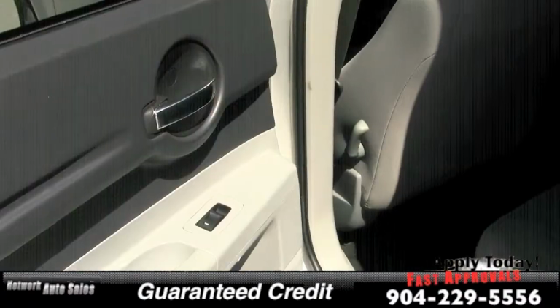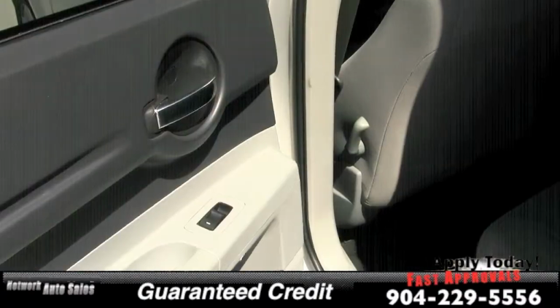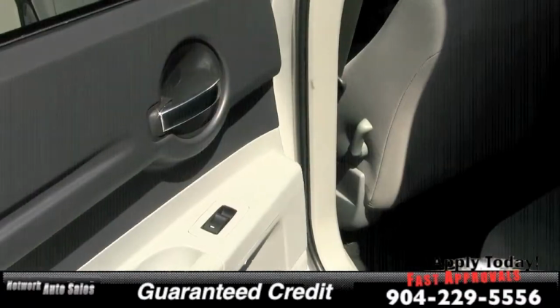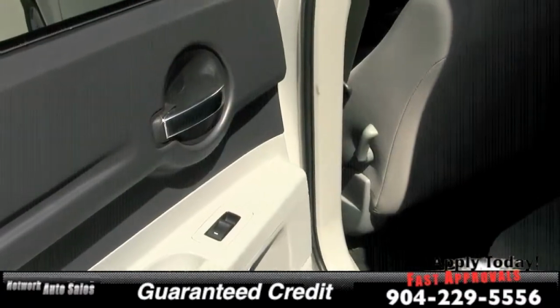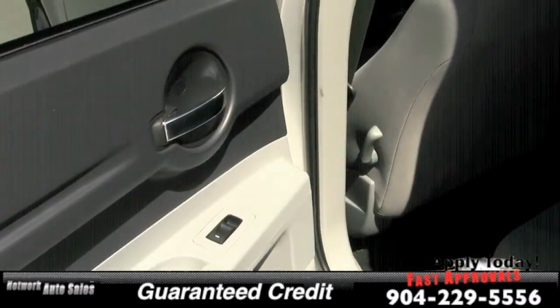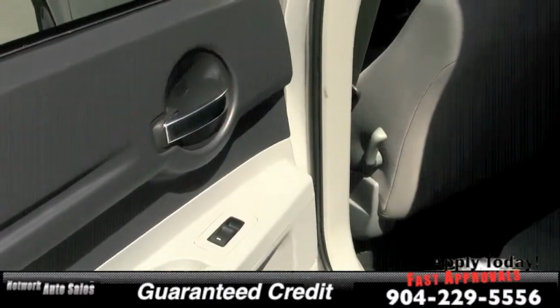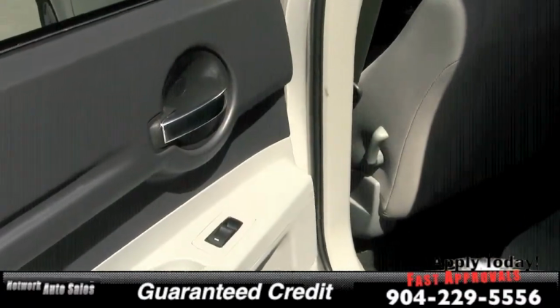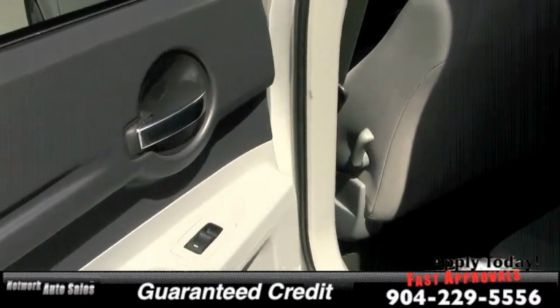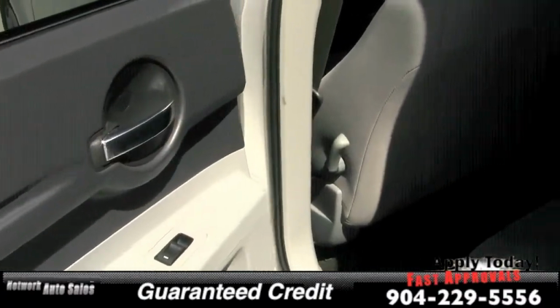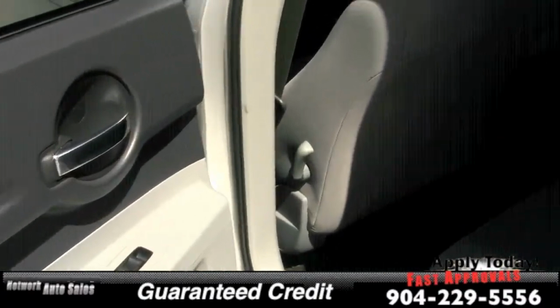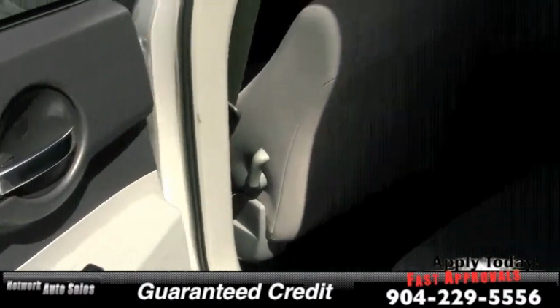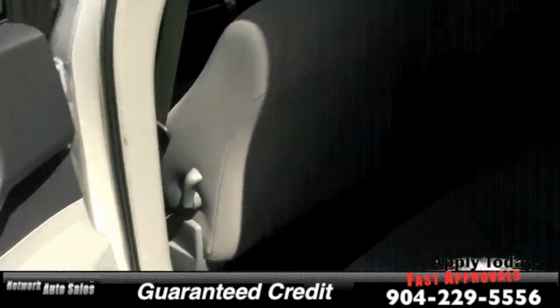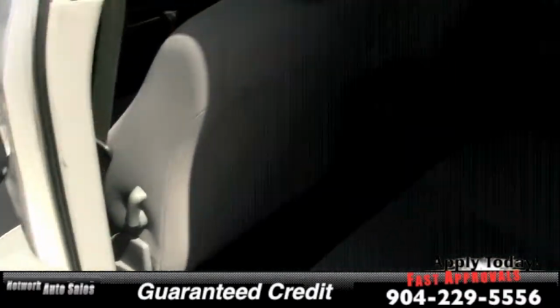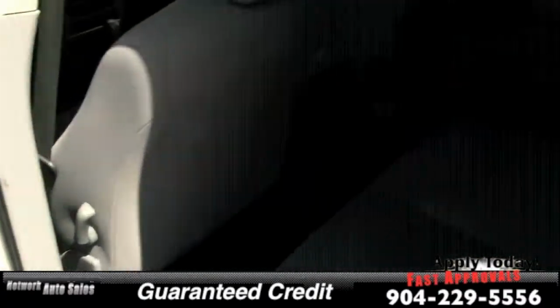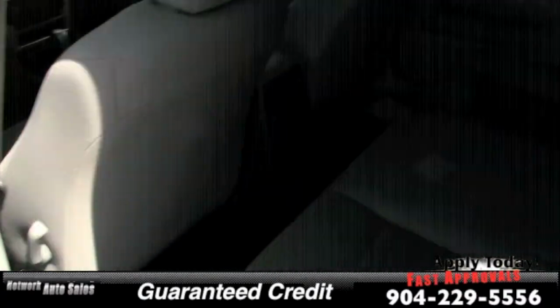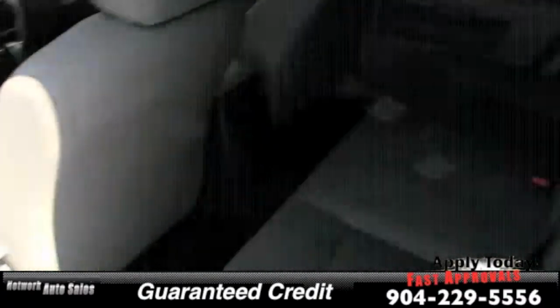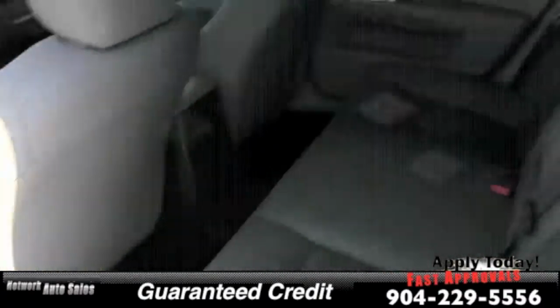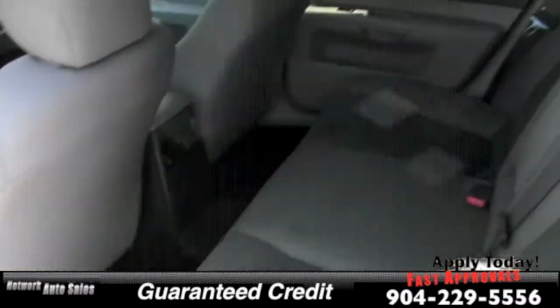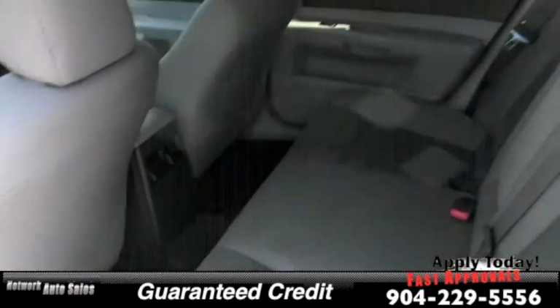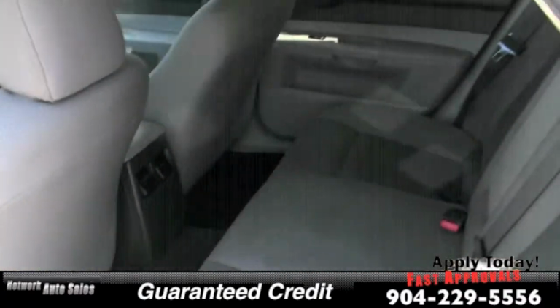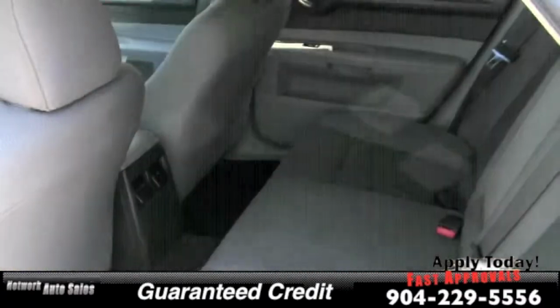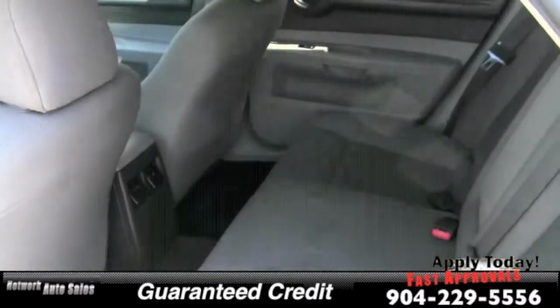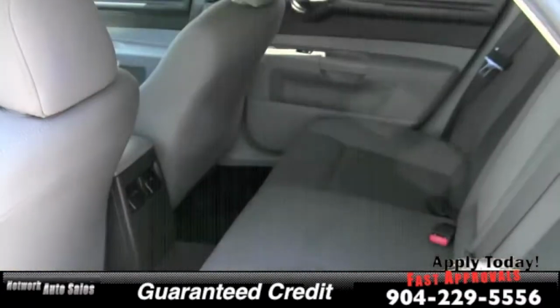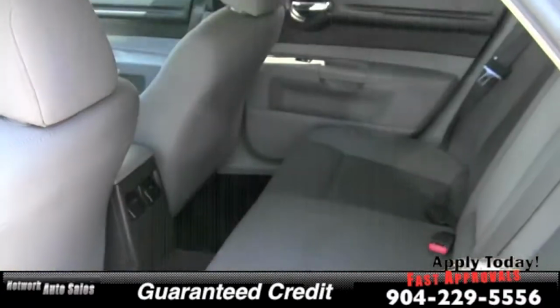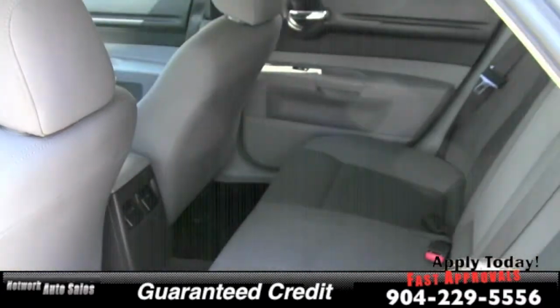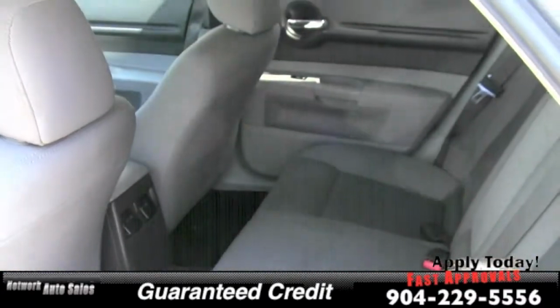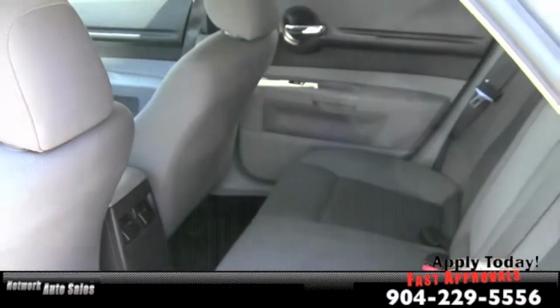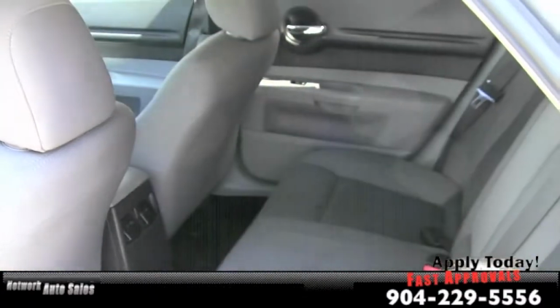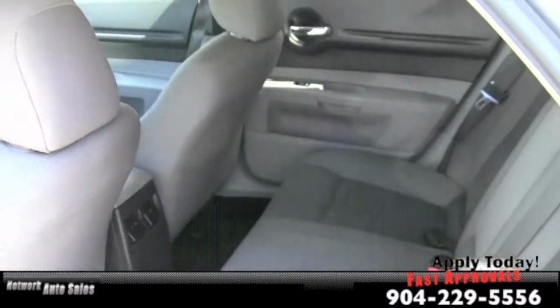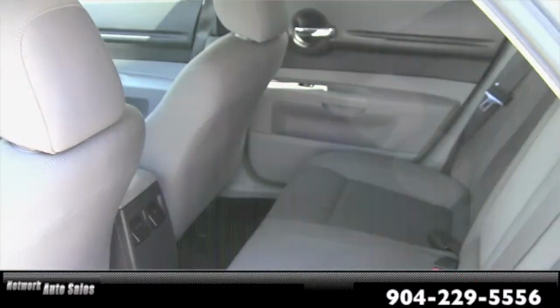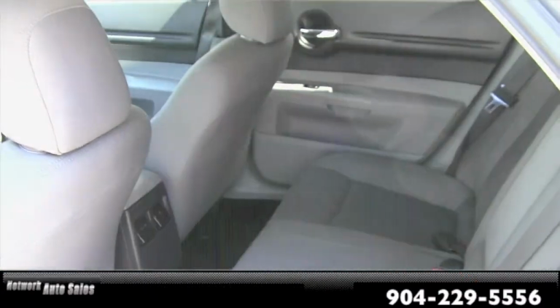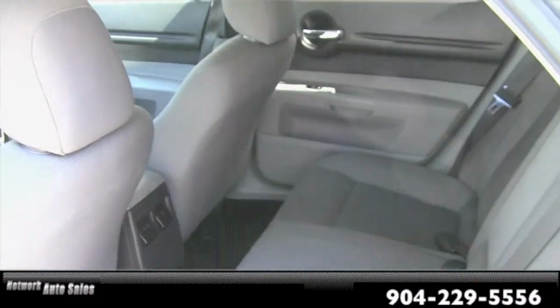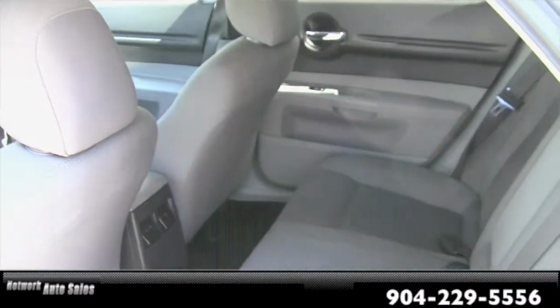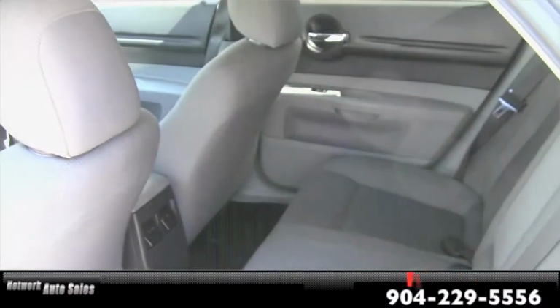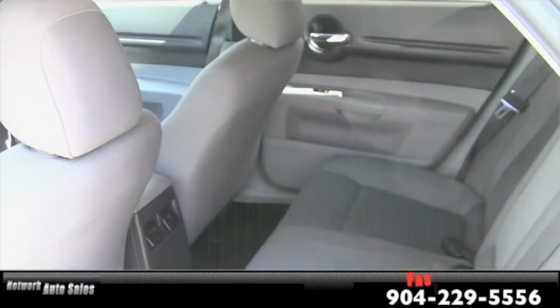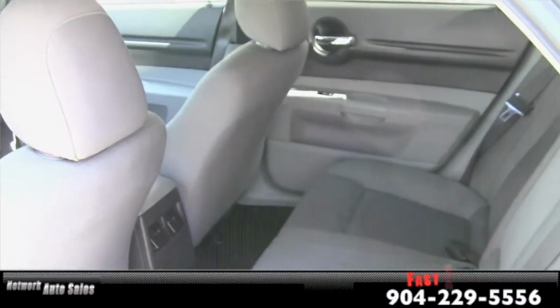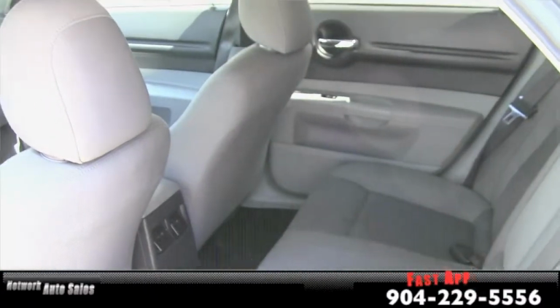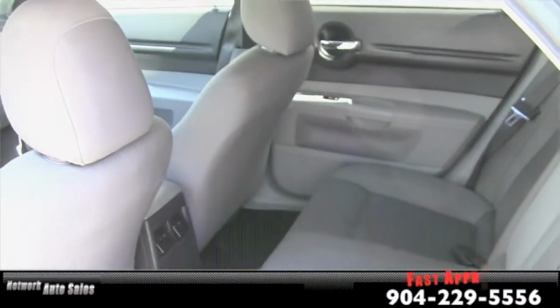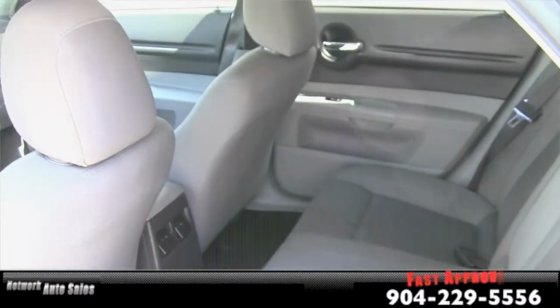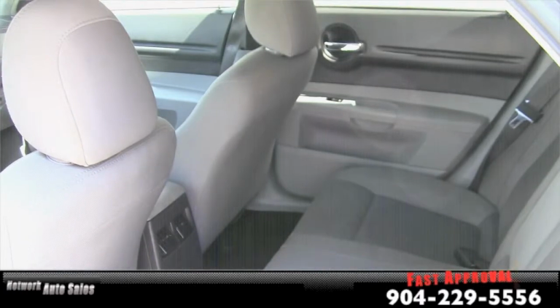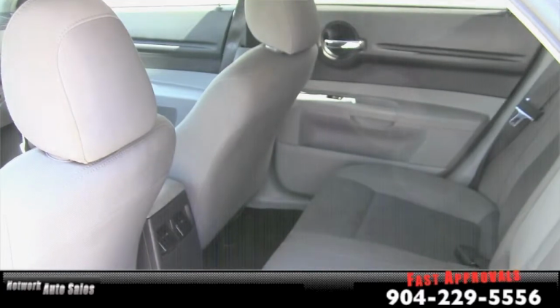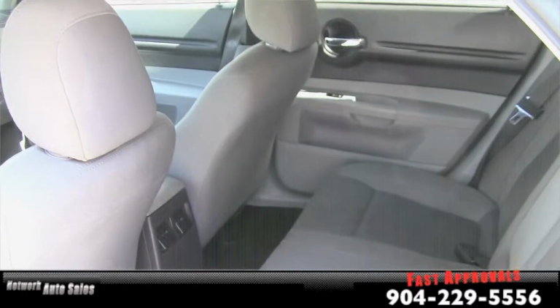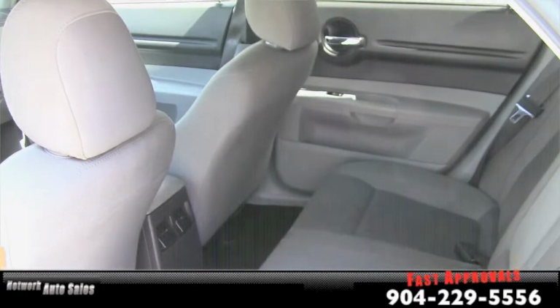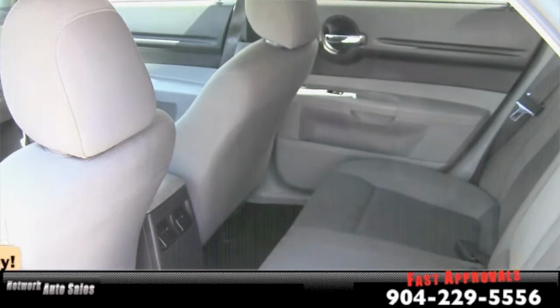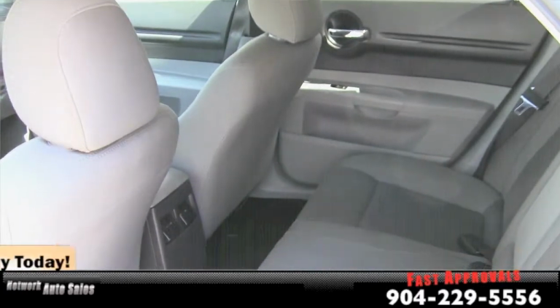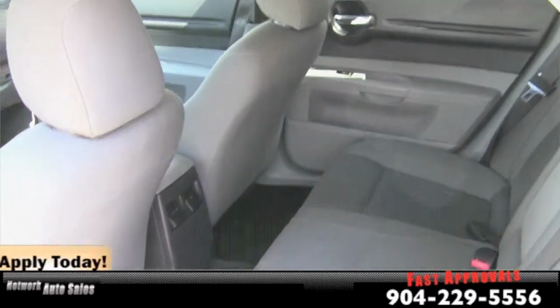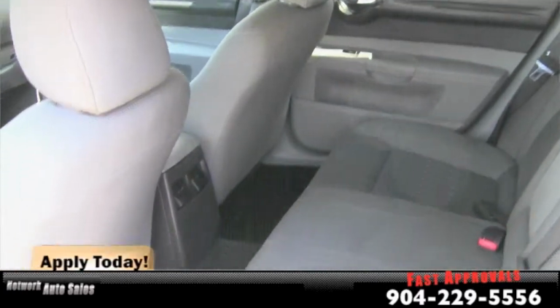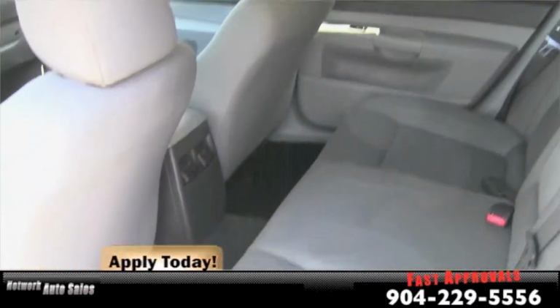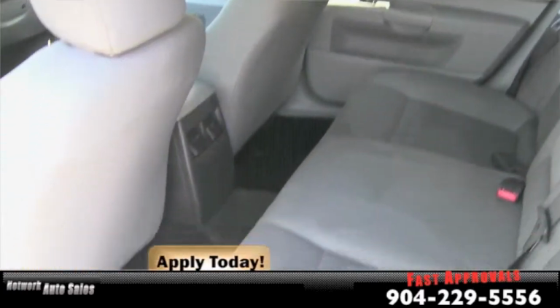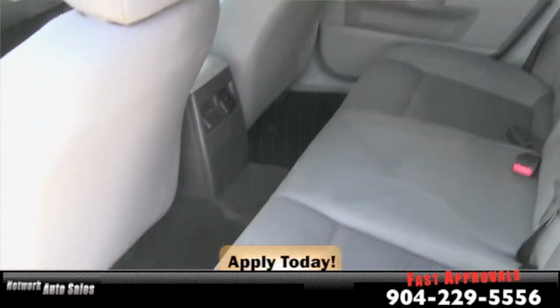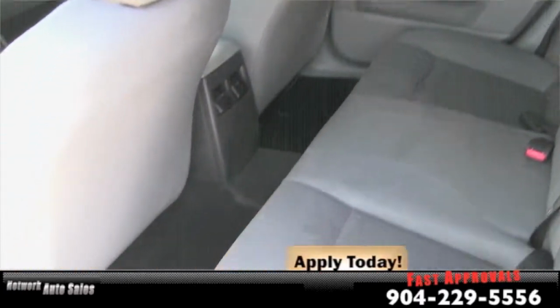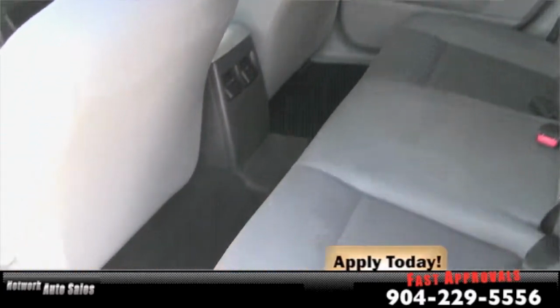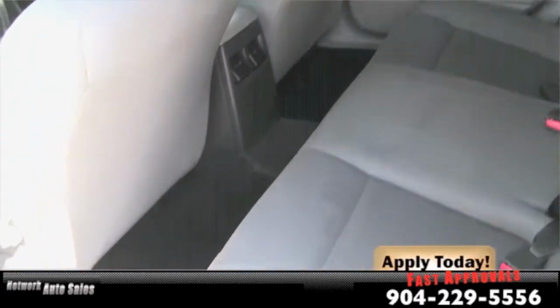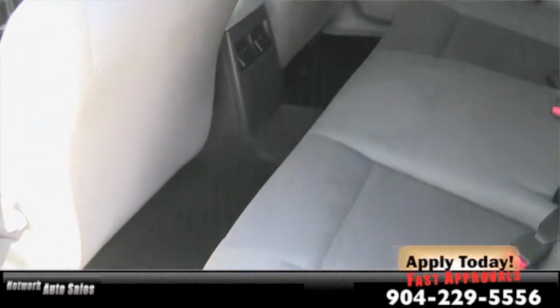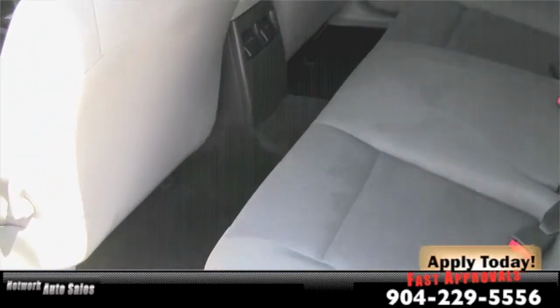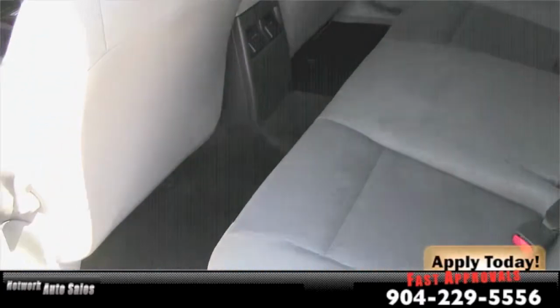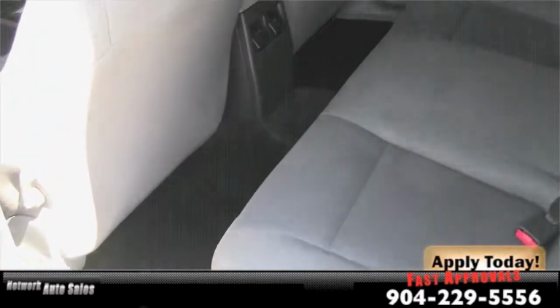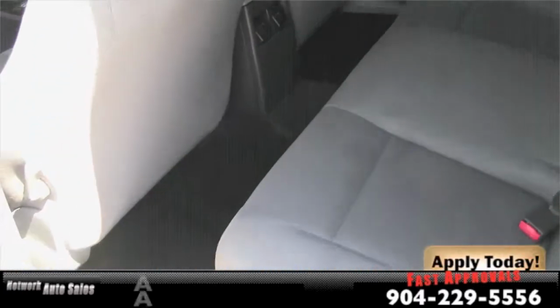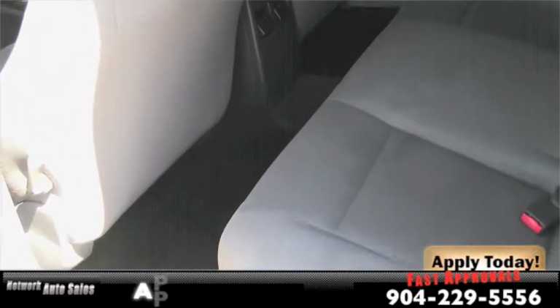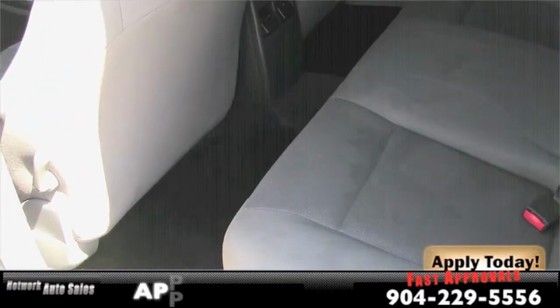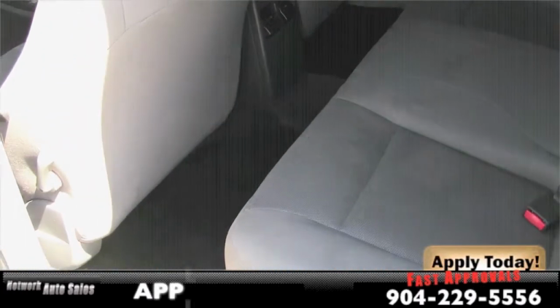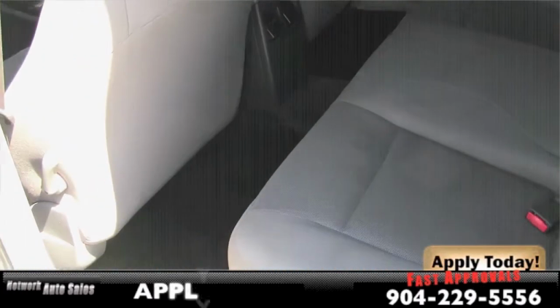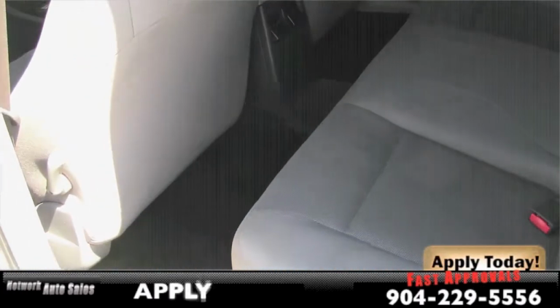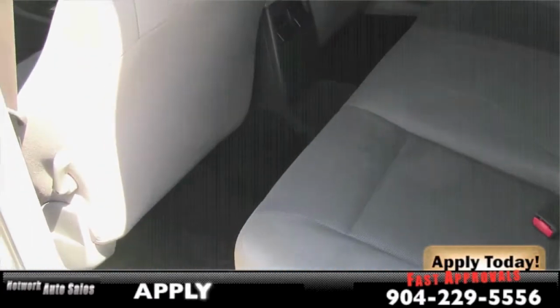There's lots of room in the back for the family, and like you can tell the cloth is in great shape. There's no rips, there's no tears, there's no cigarette burns.